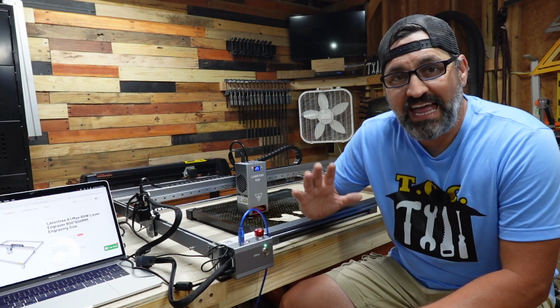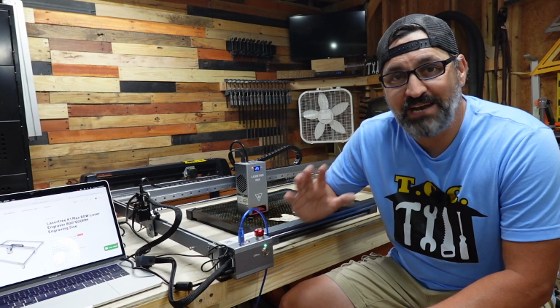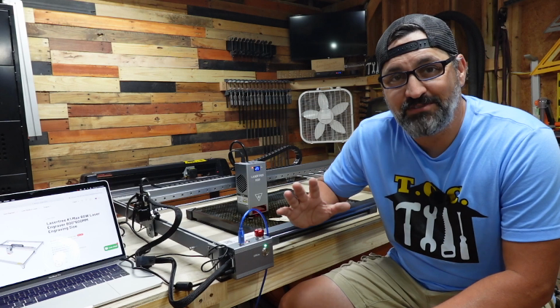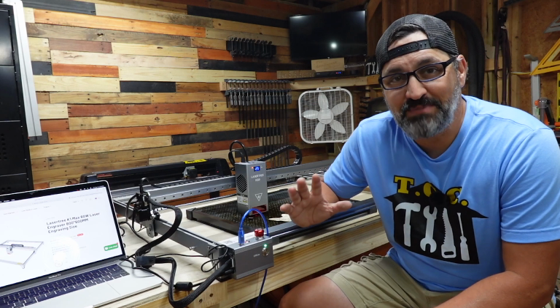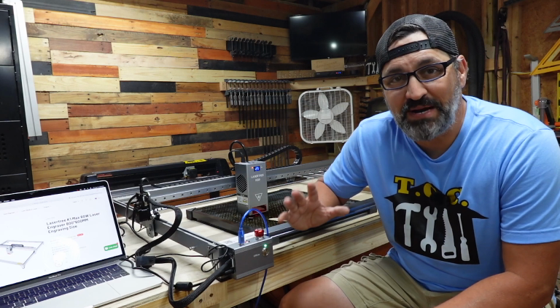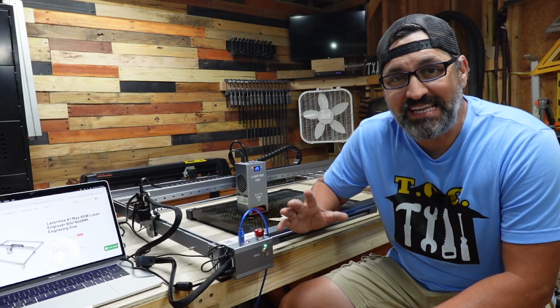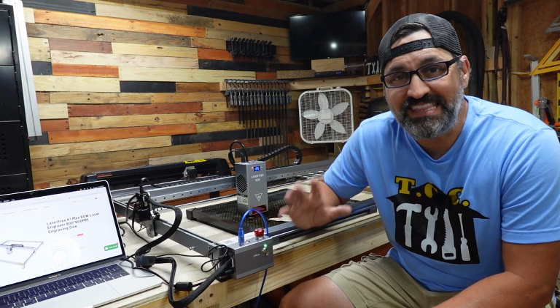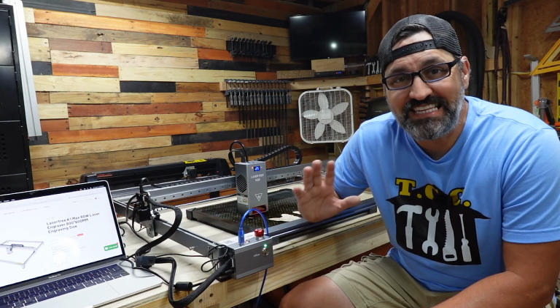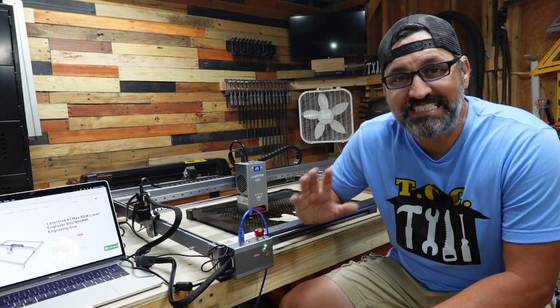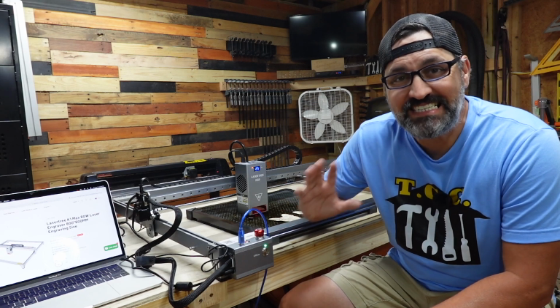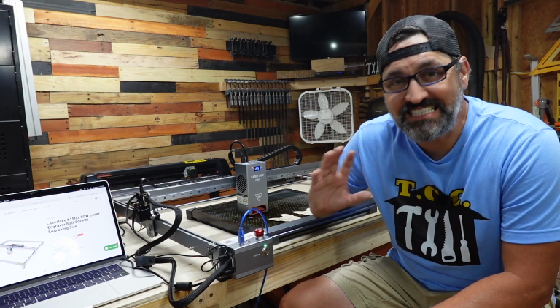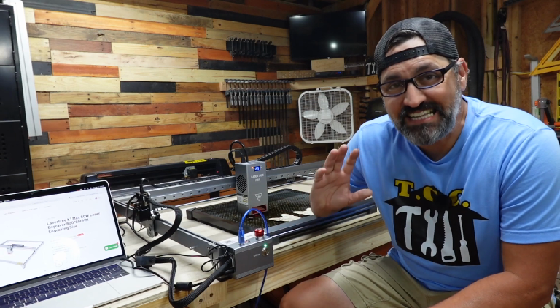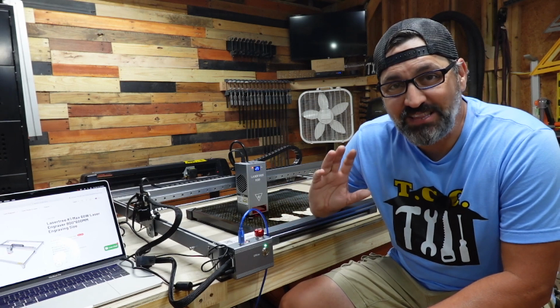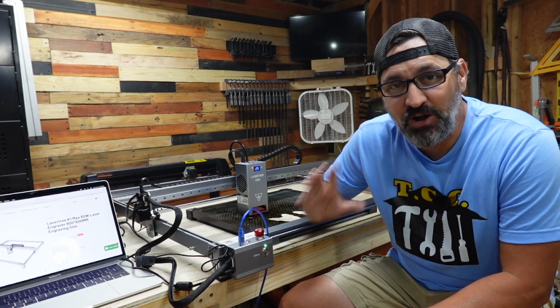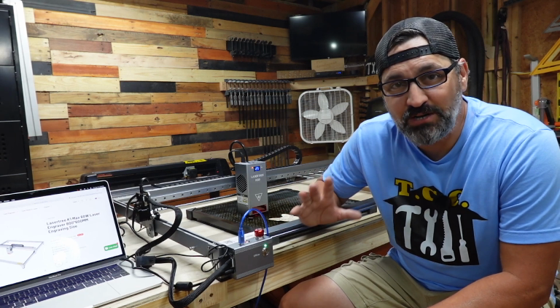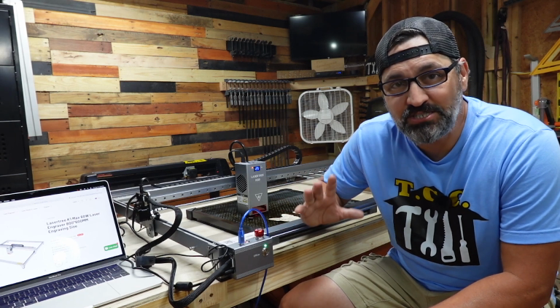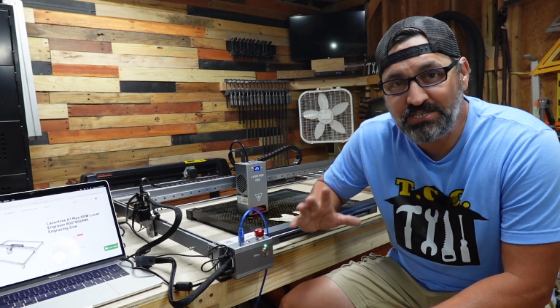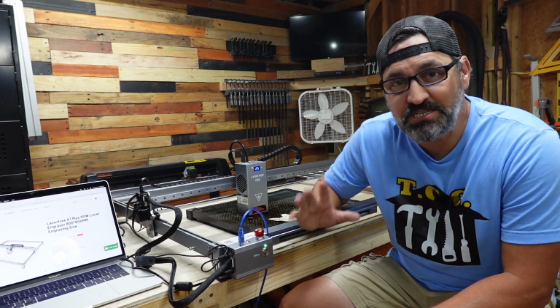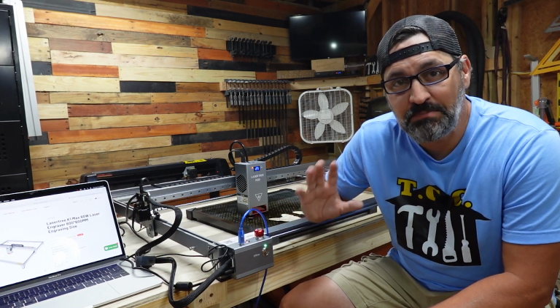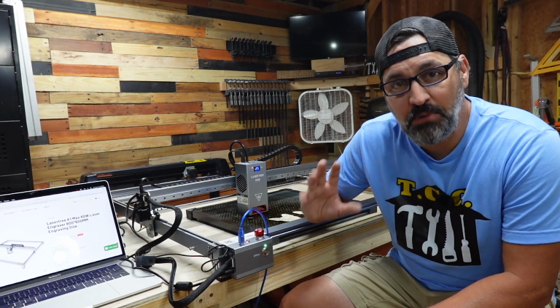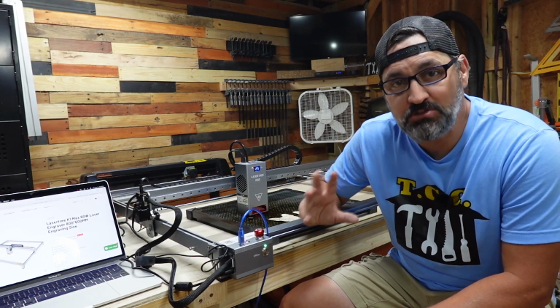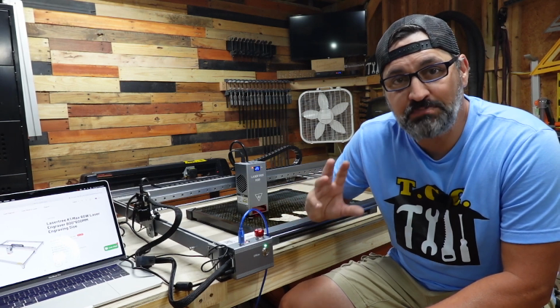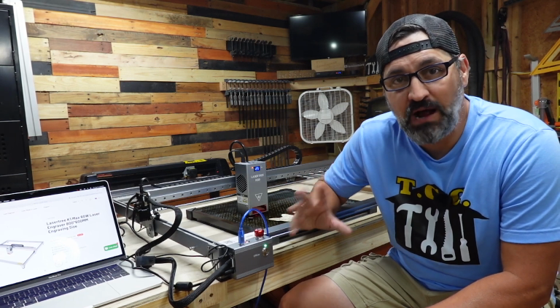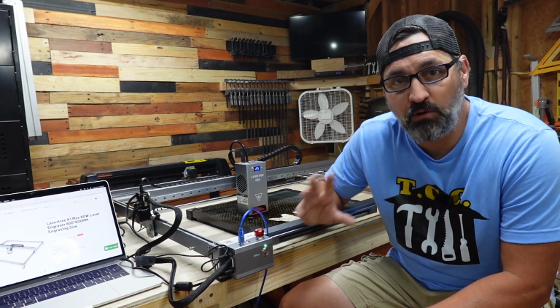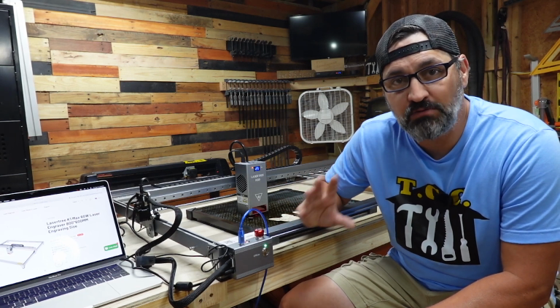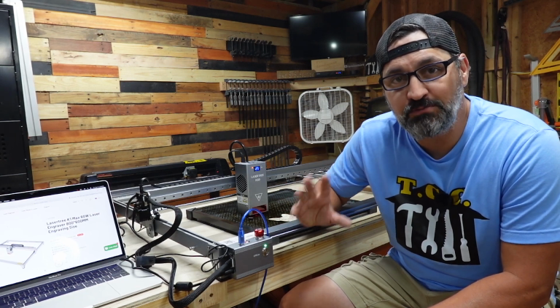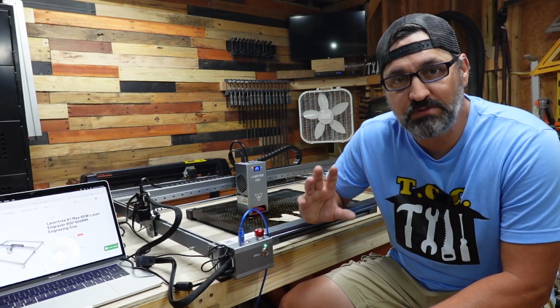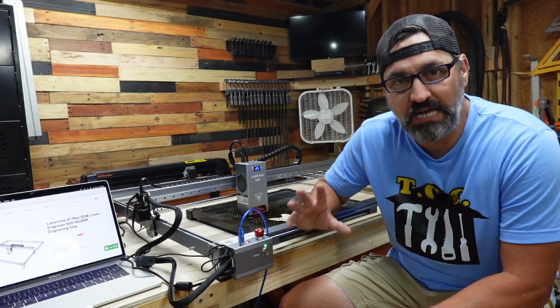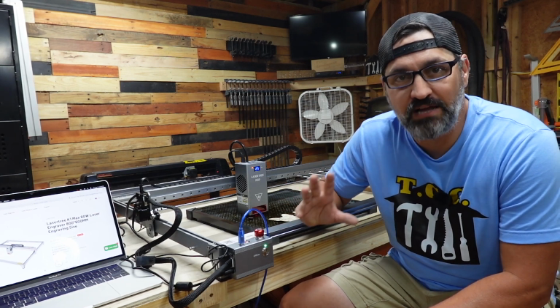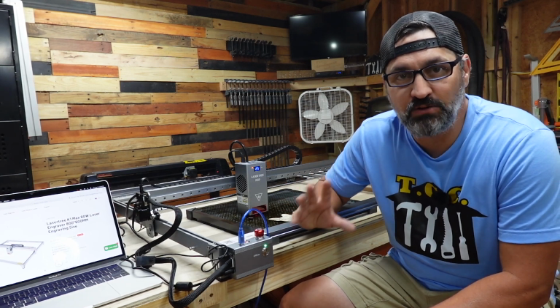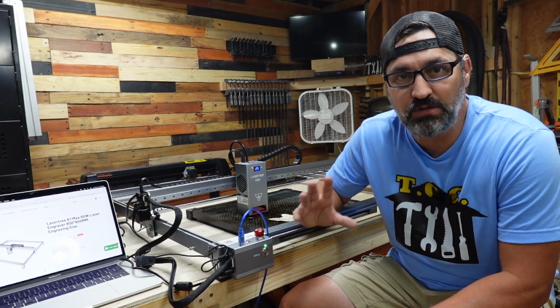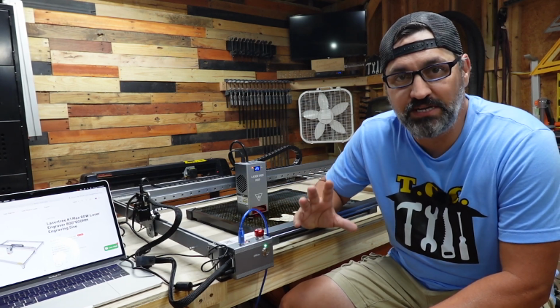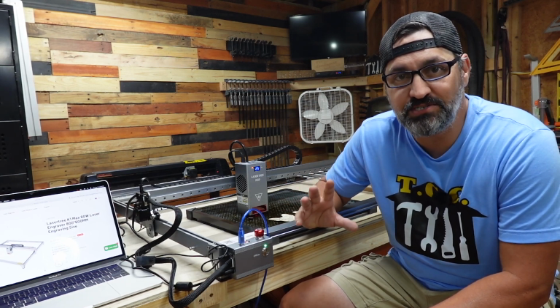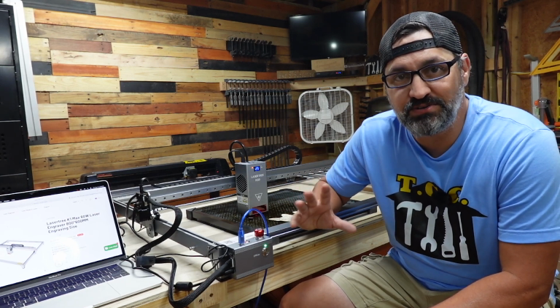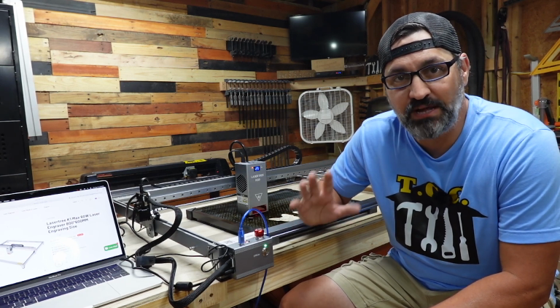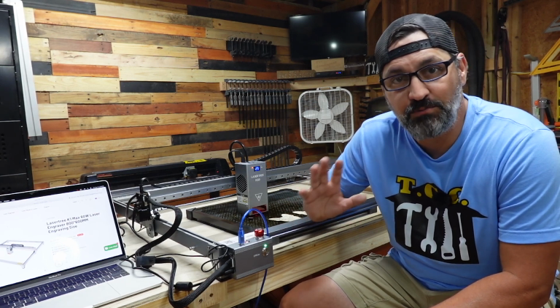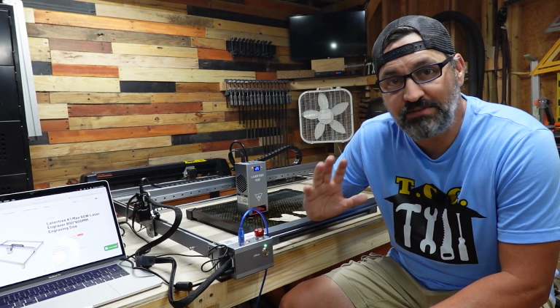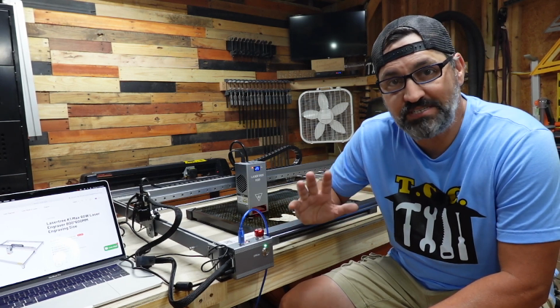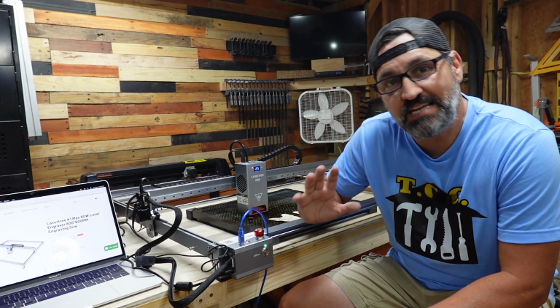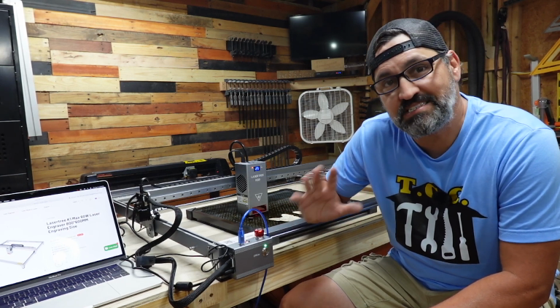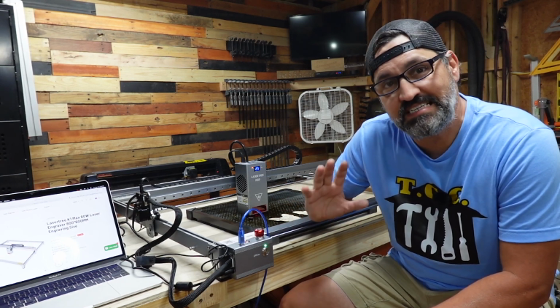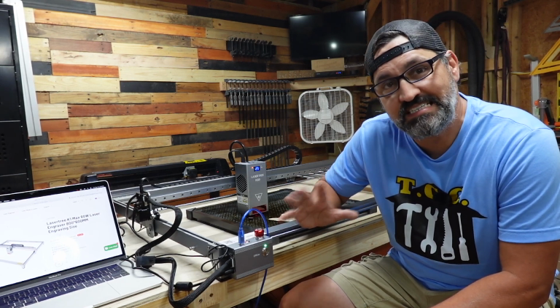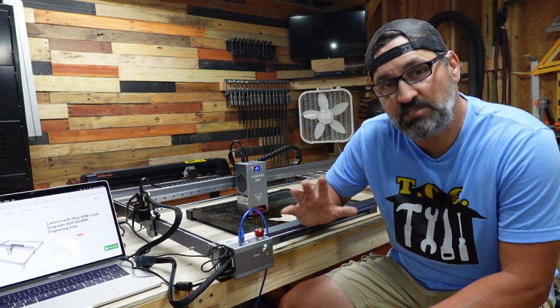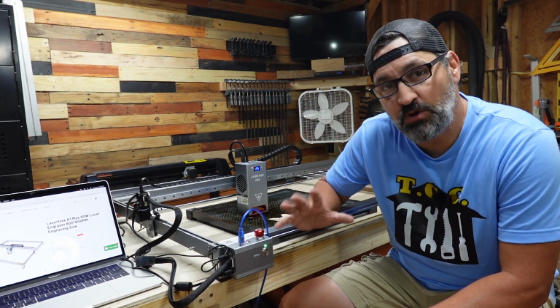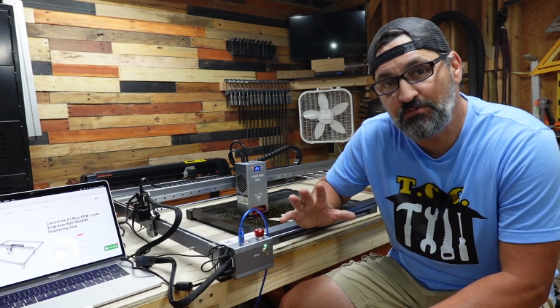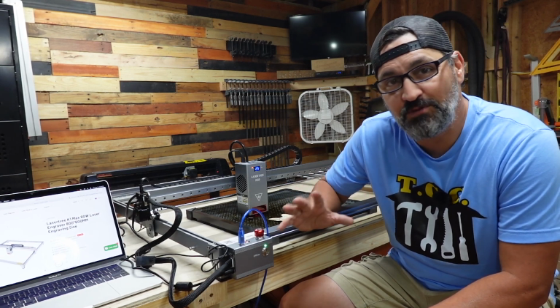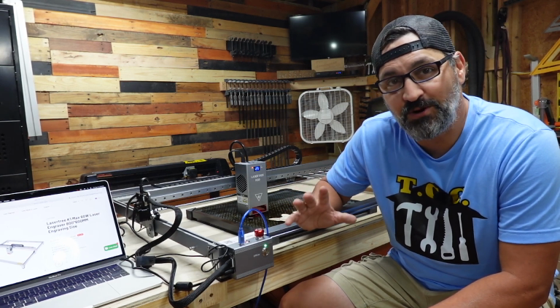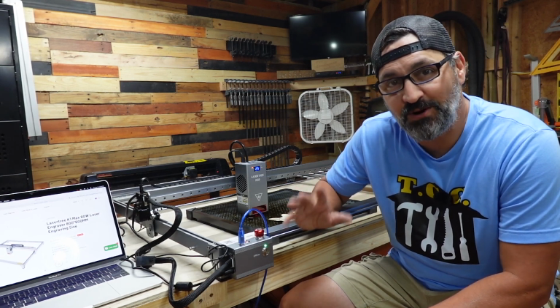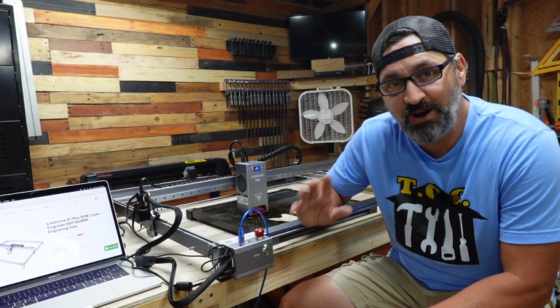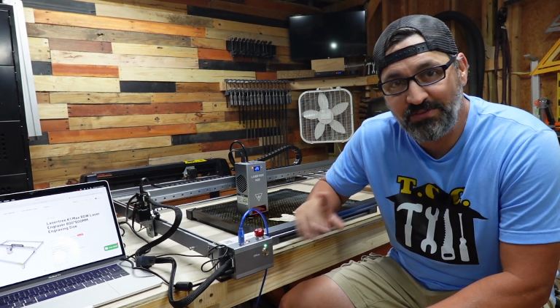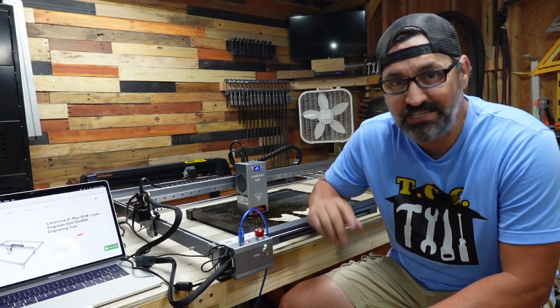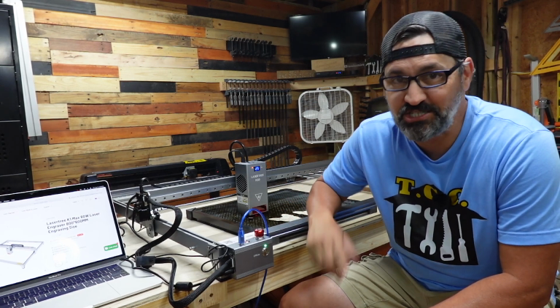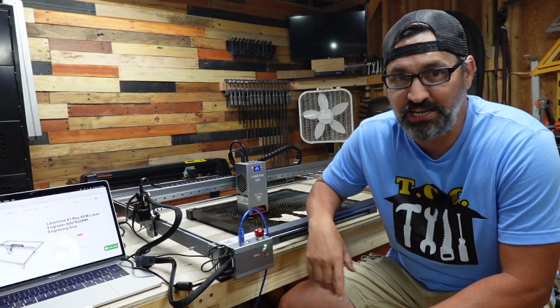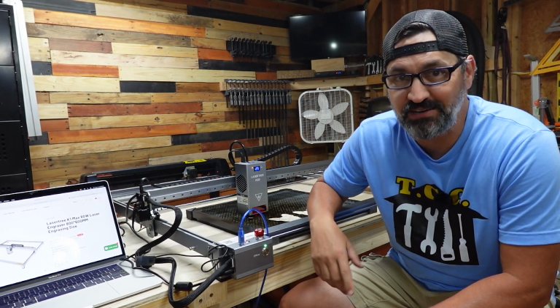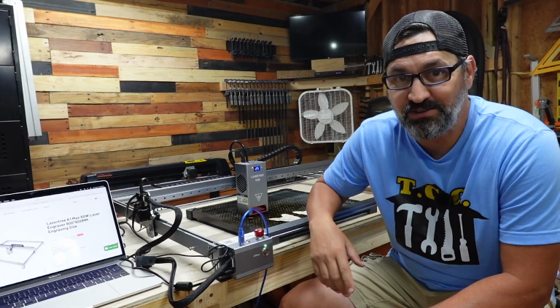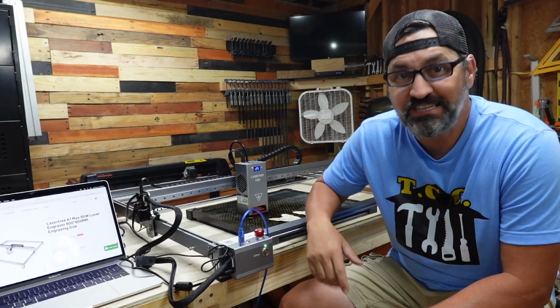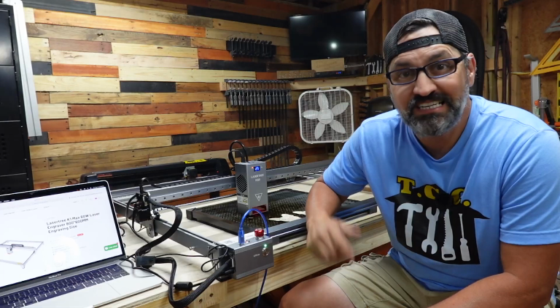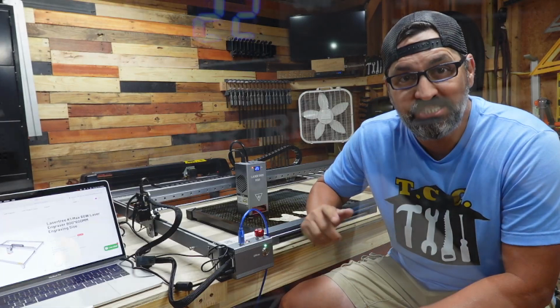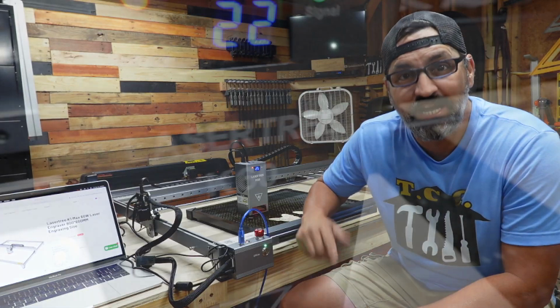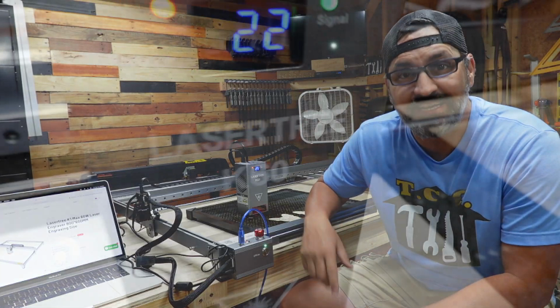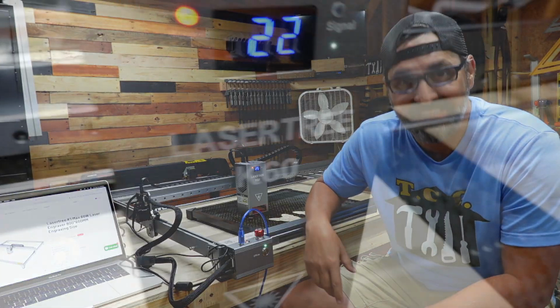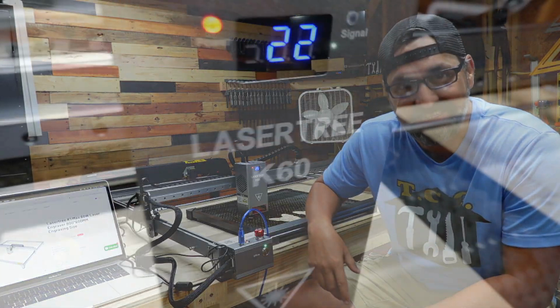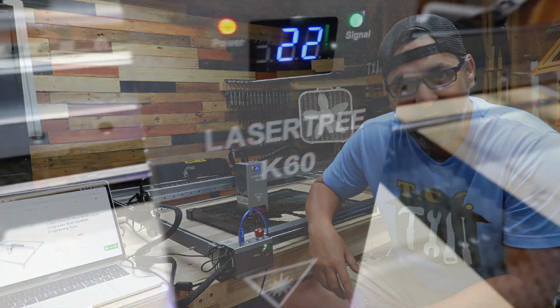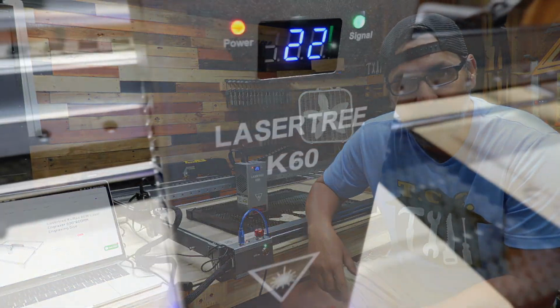Hey everybody, this is the largest, most powerful diode laser that we have tested so far on this channel. Check this out.